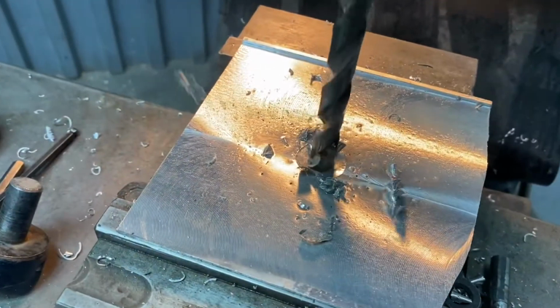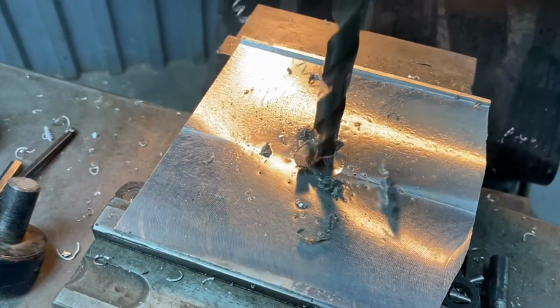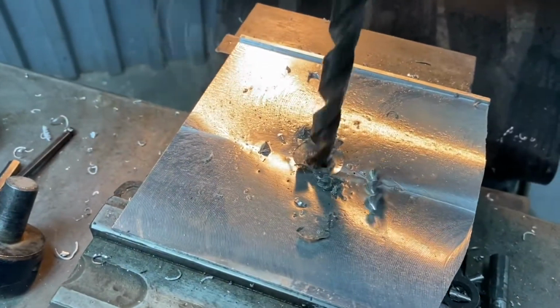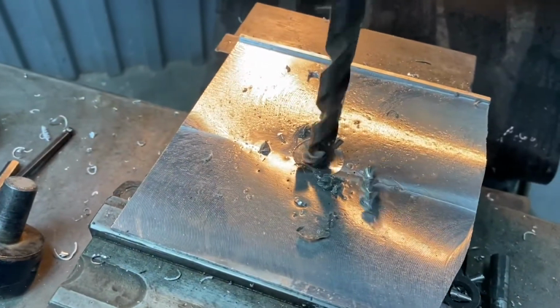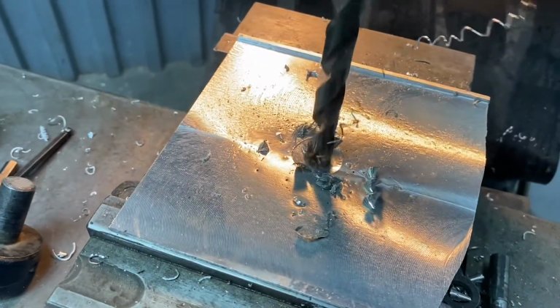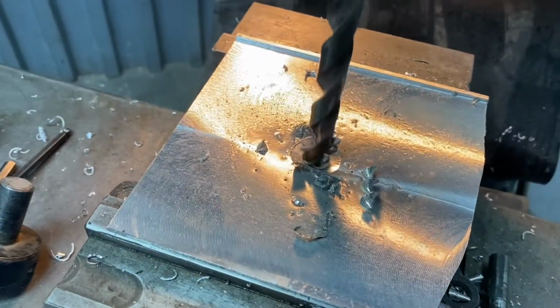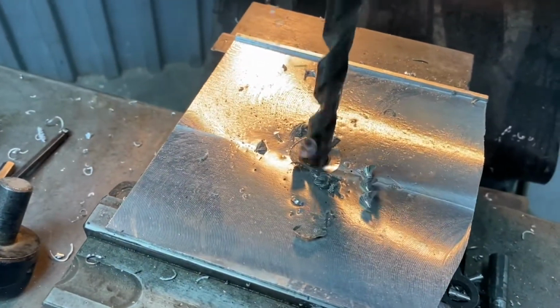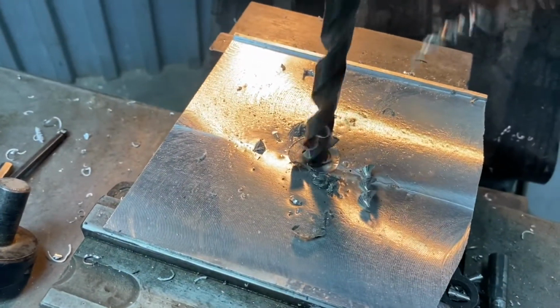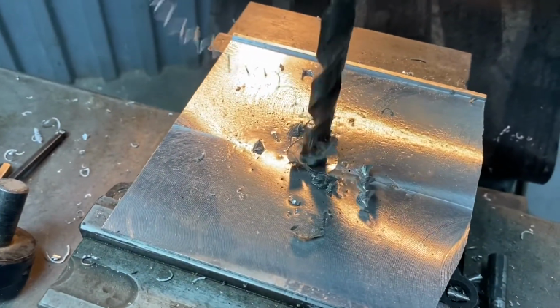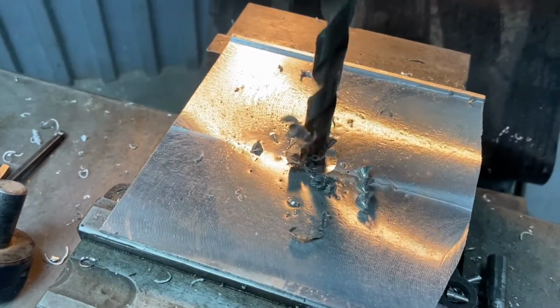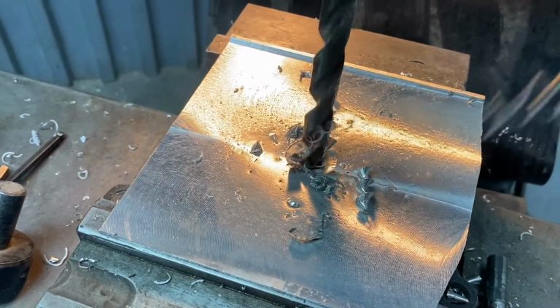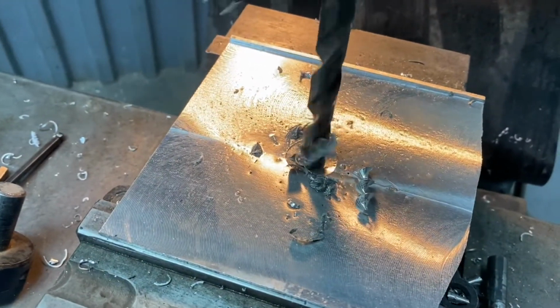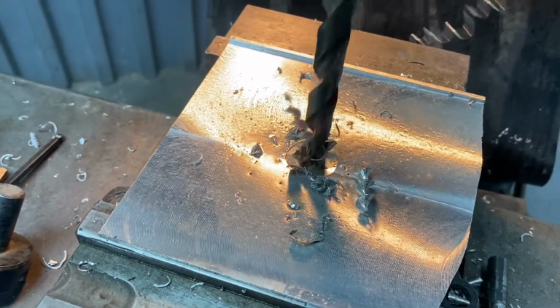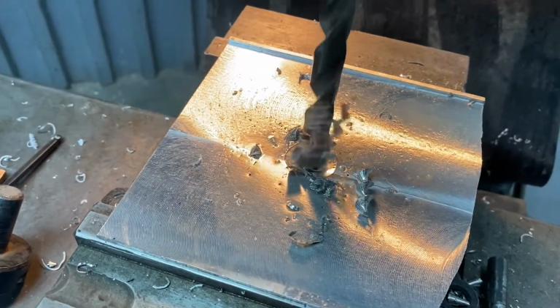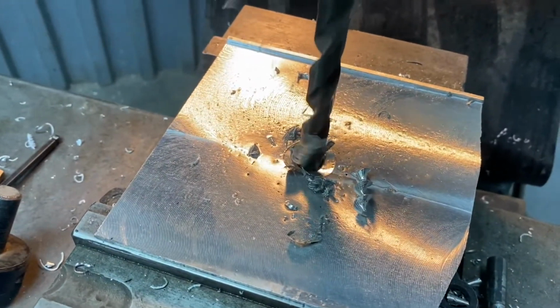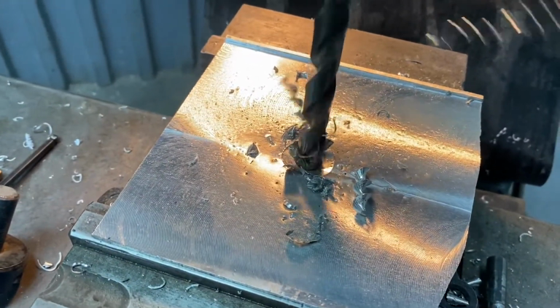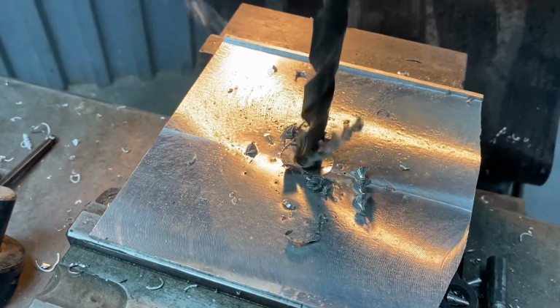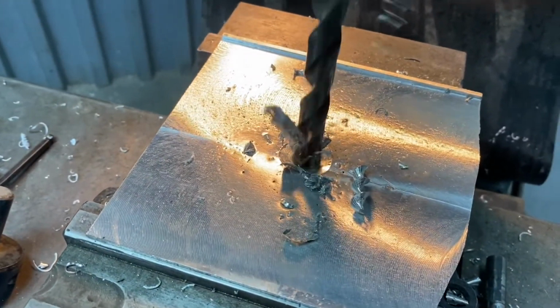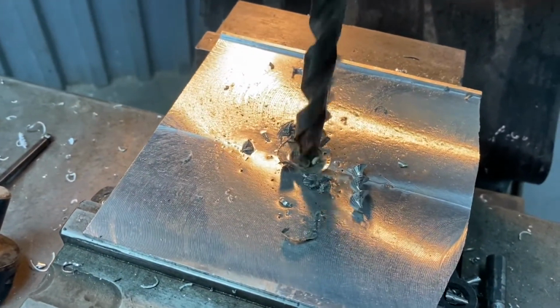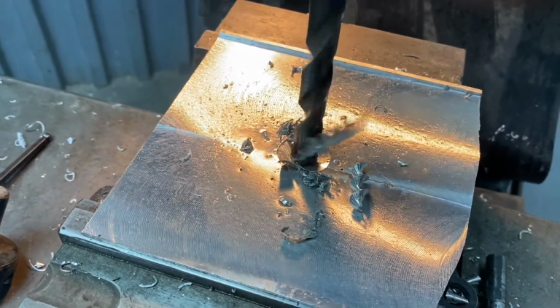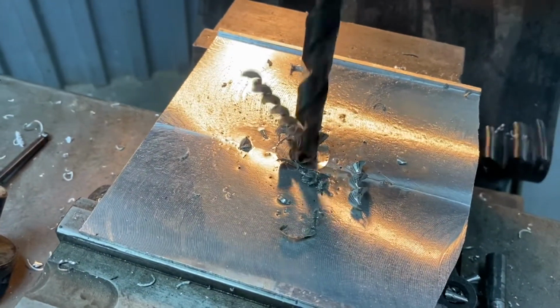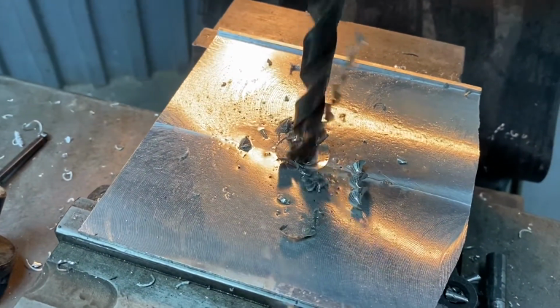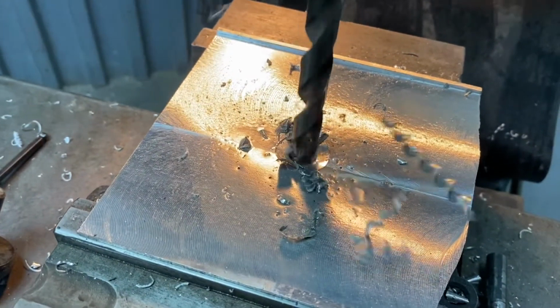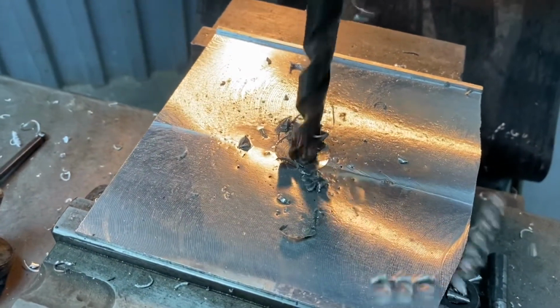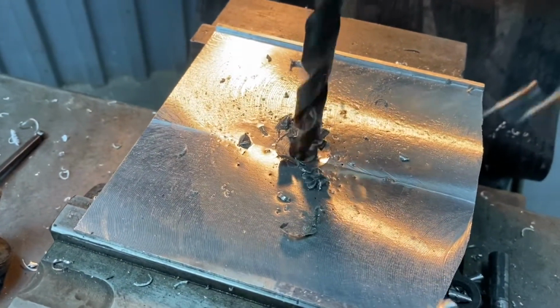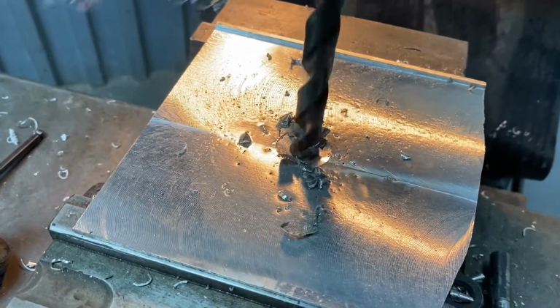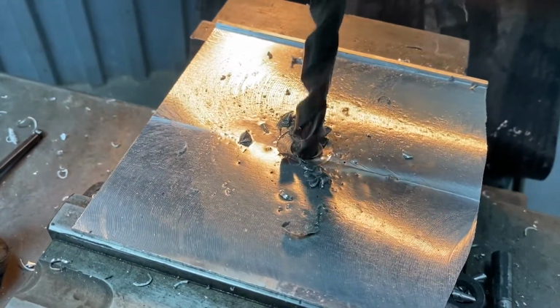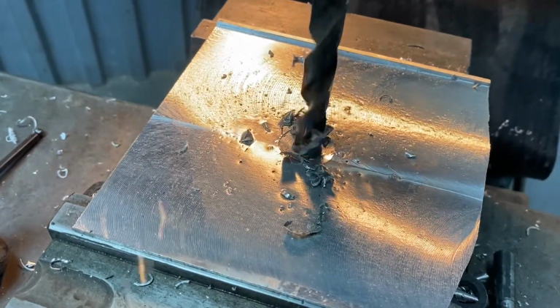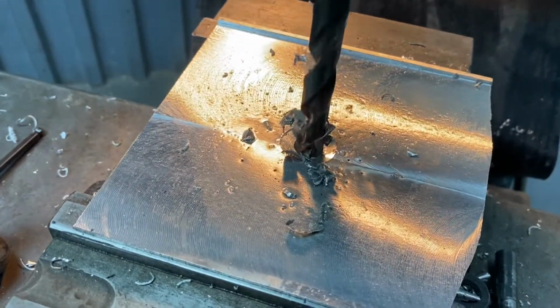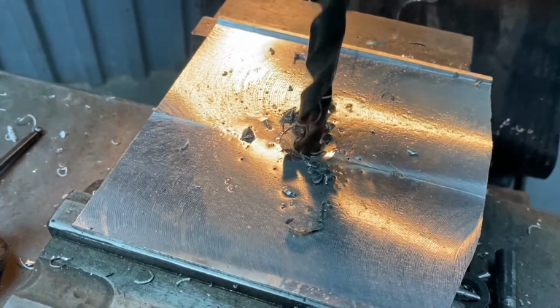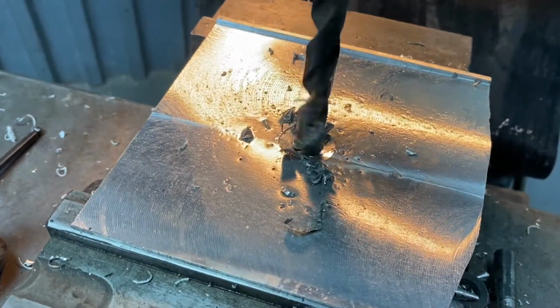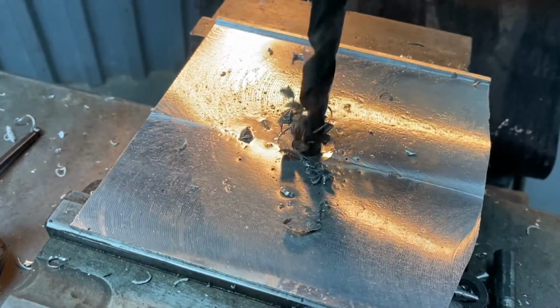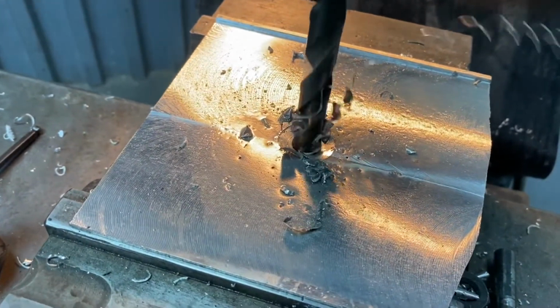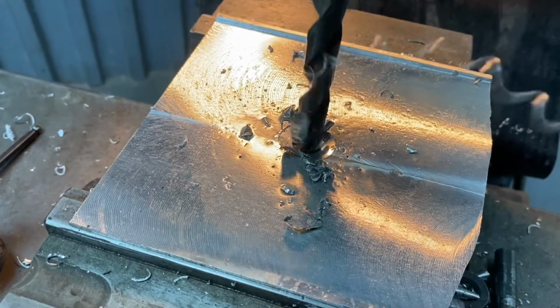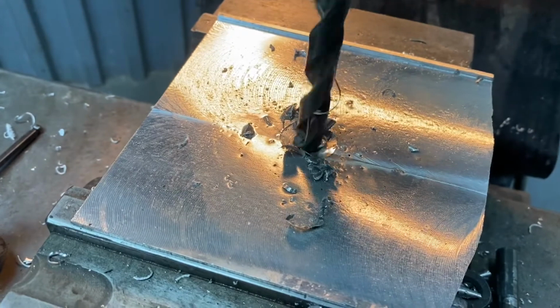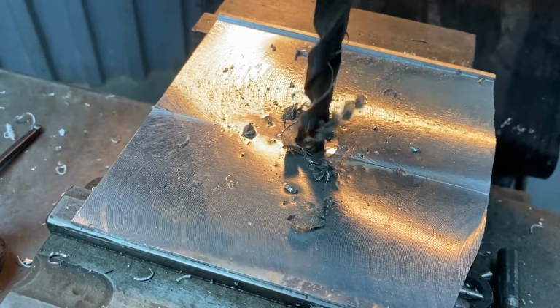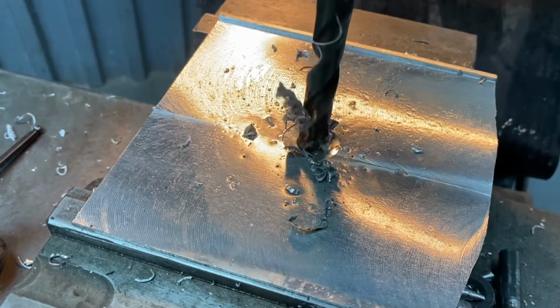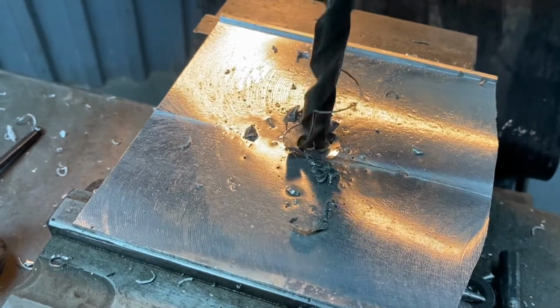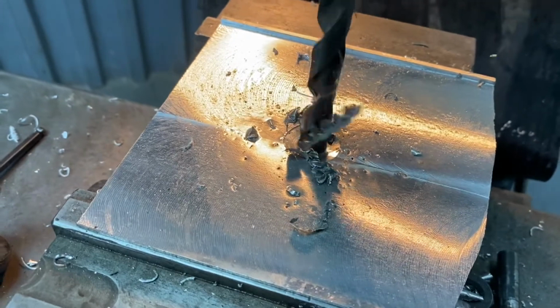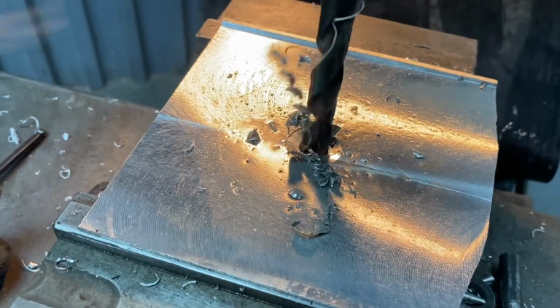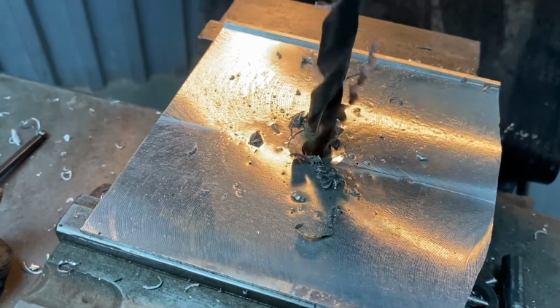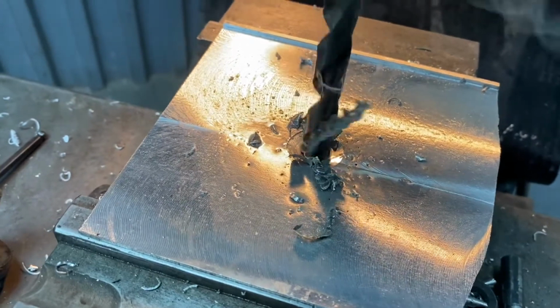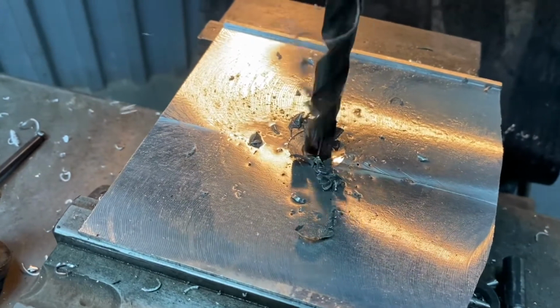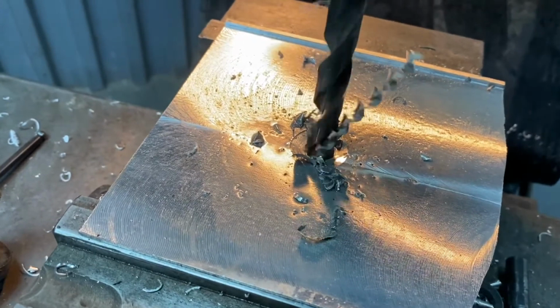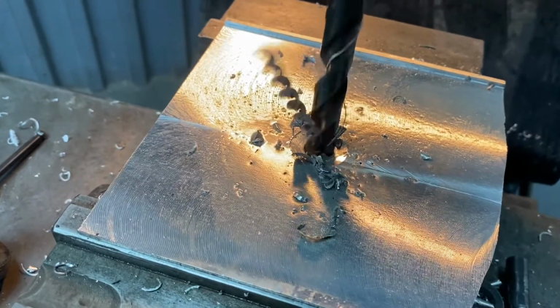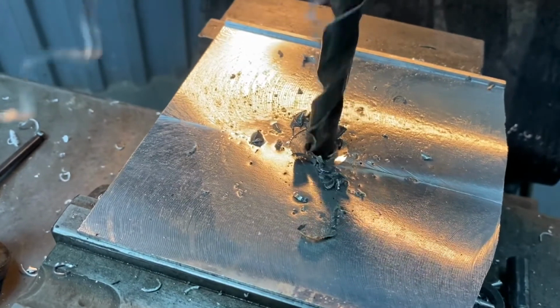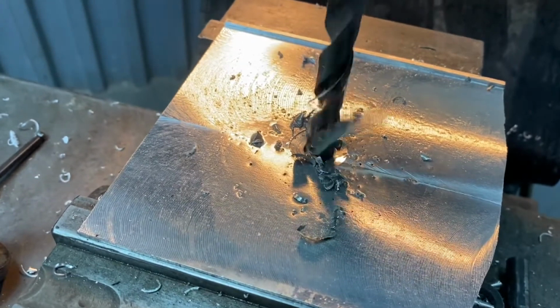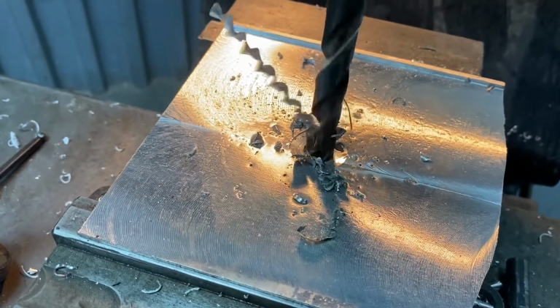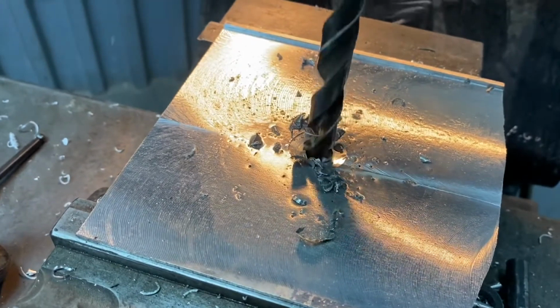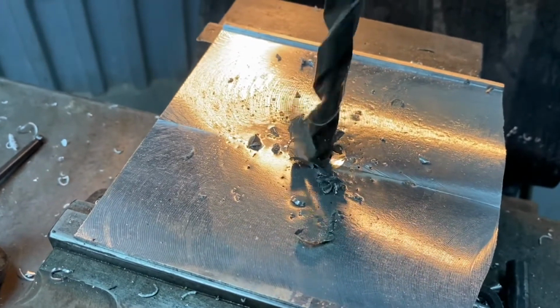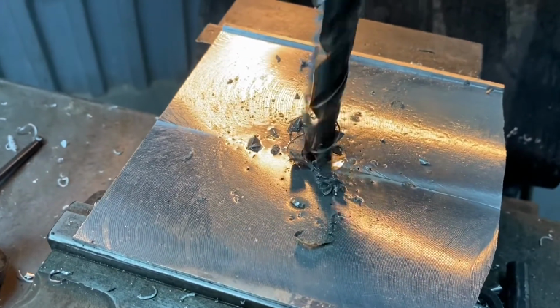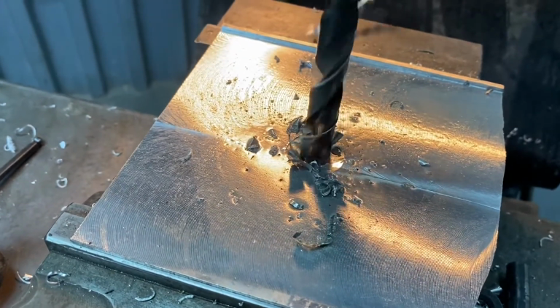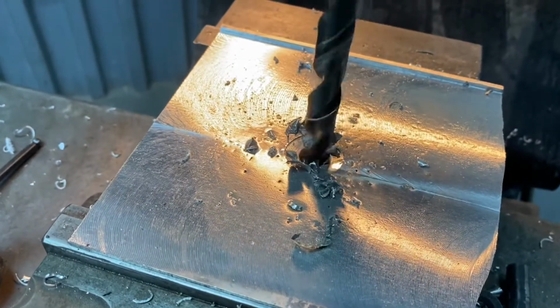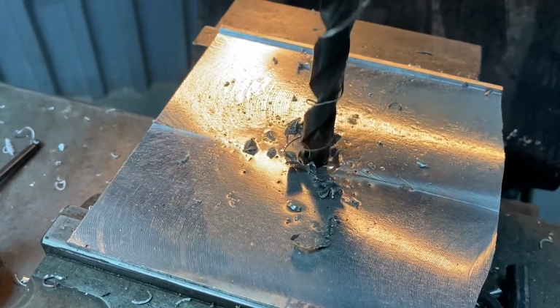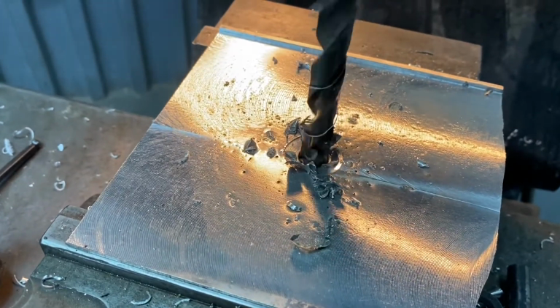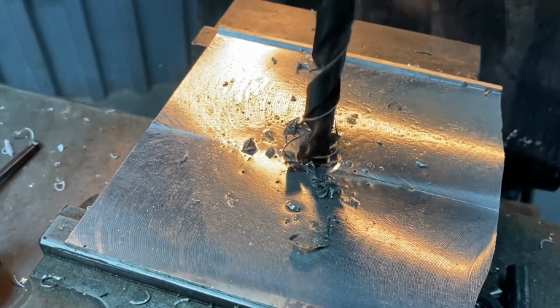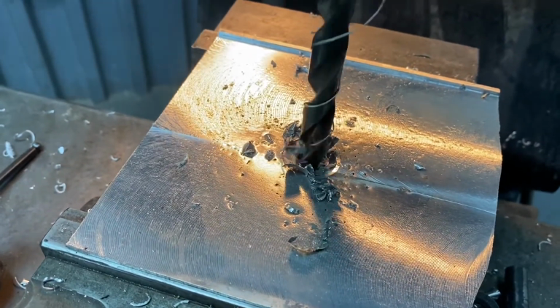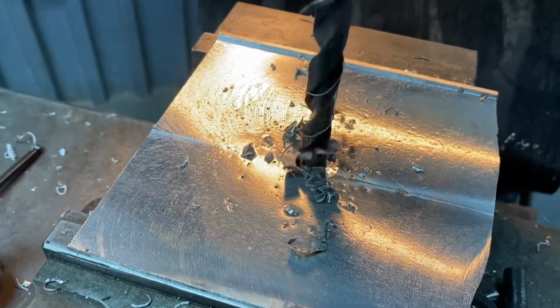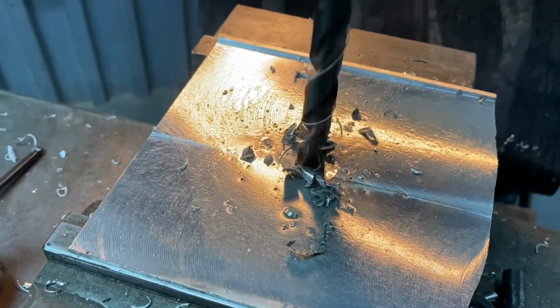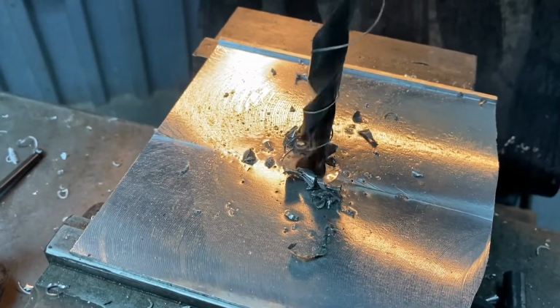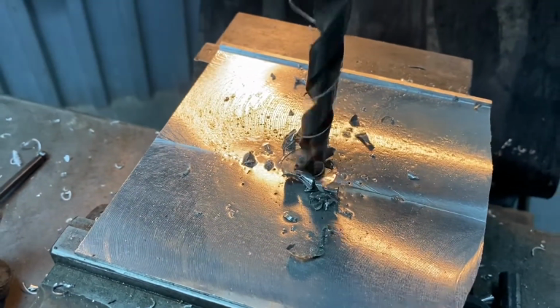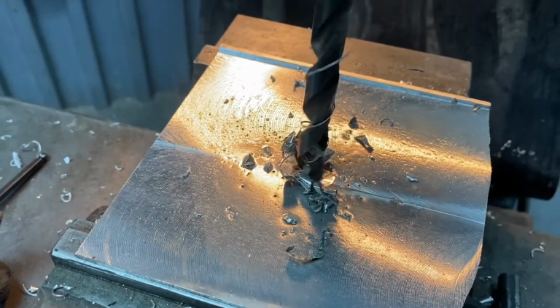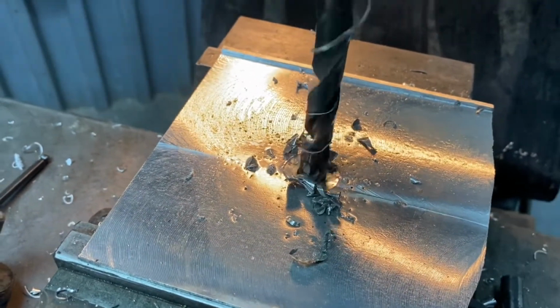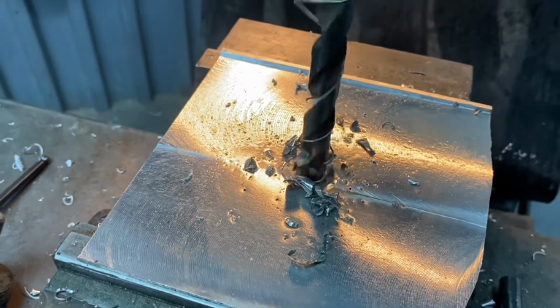I'm just going to blow a half-inch diameter pilot hole through so the one-inch drill won't have to work so hard.